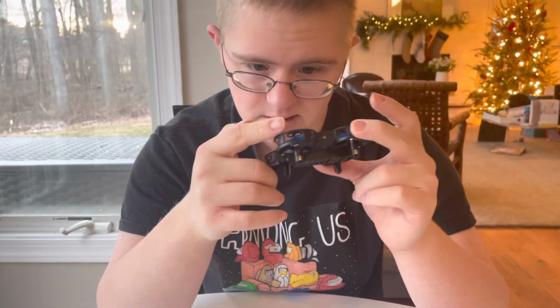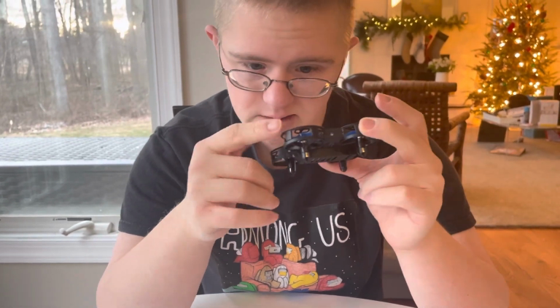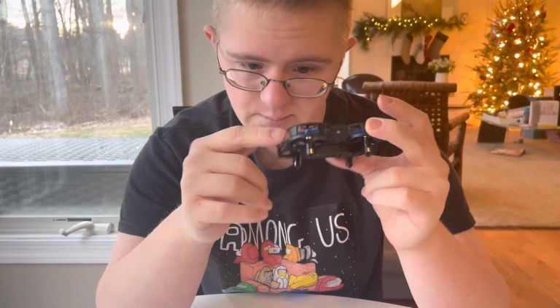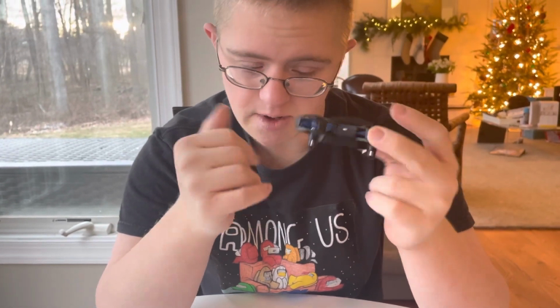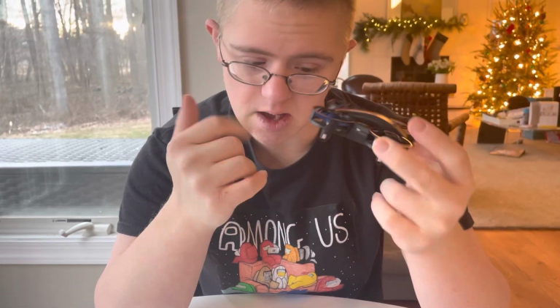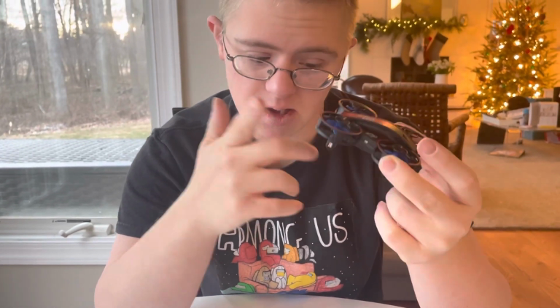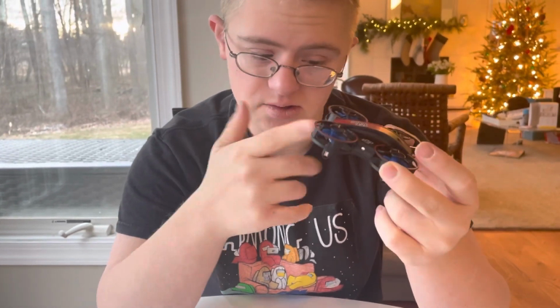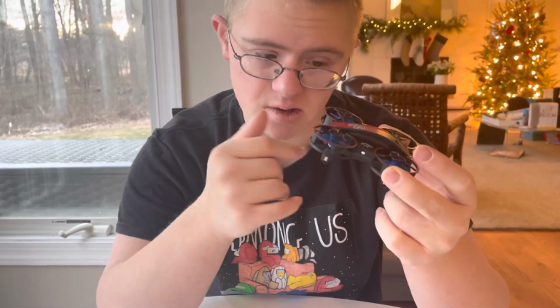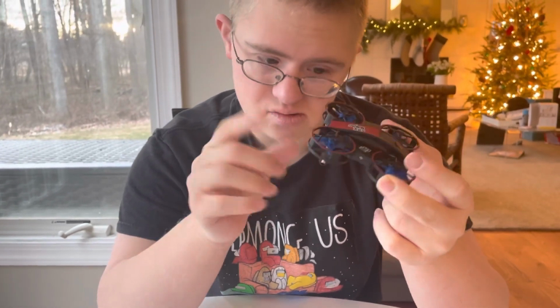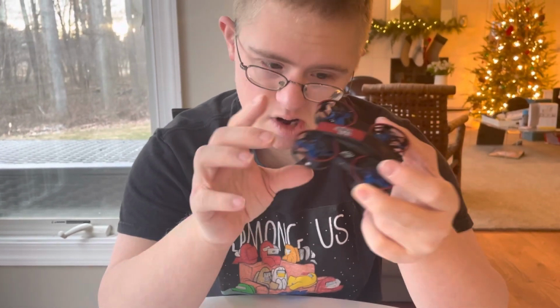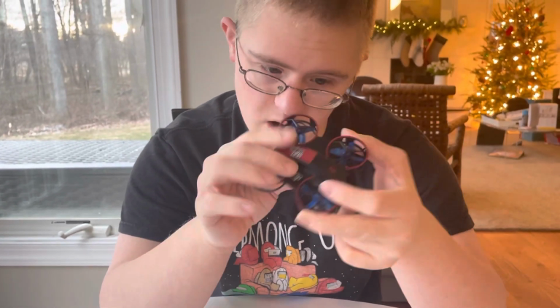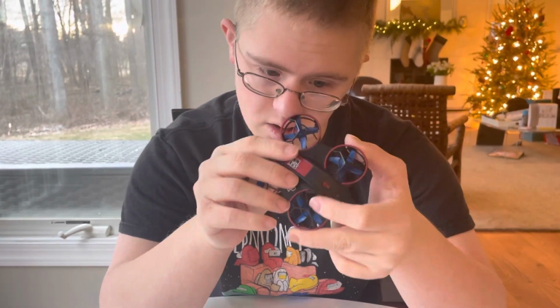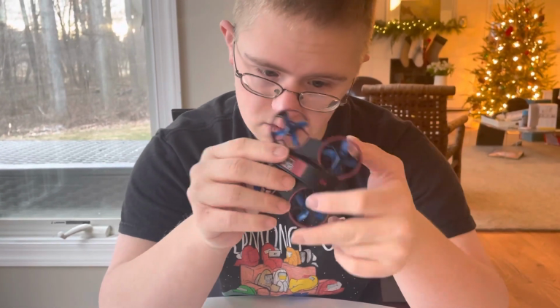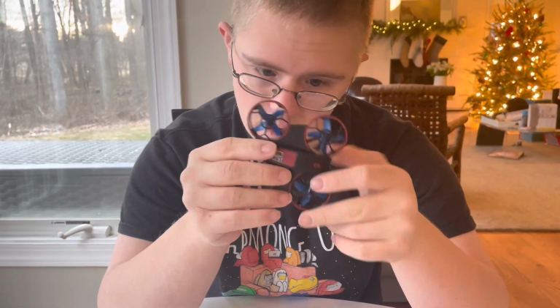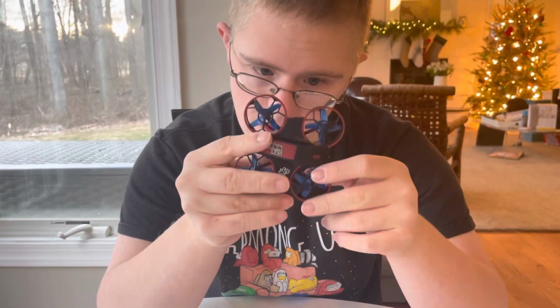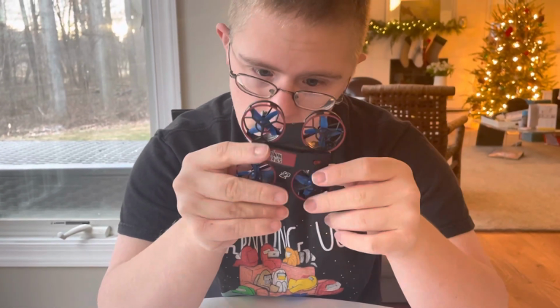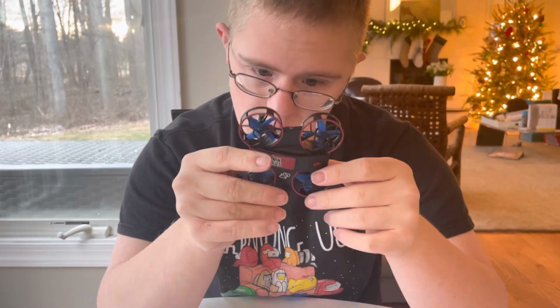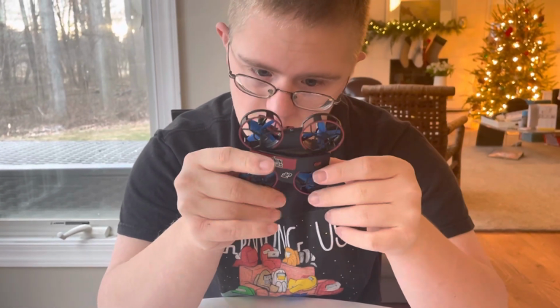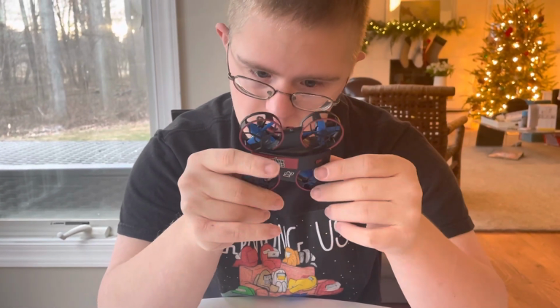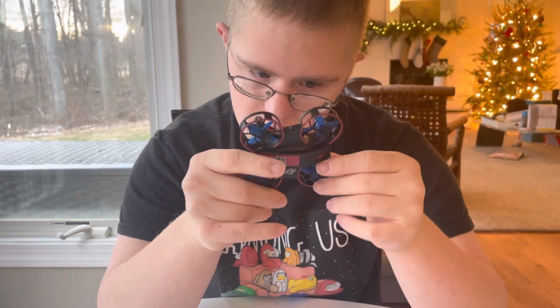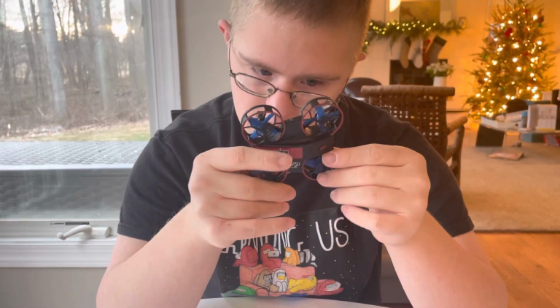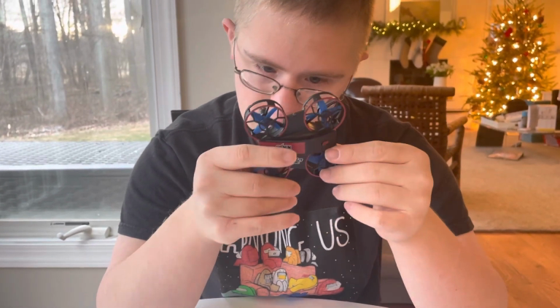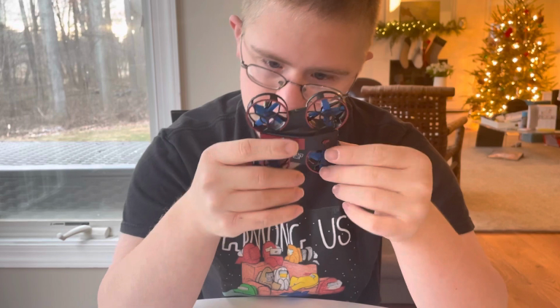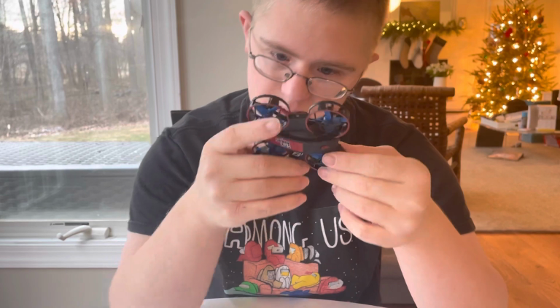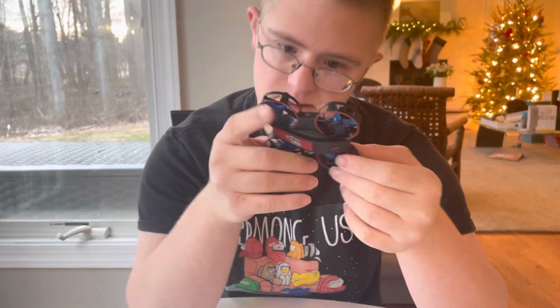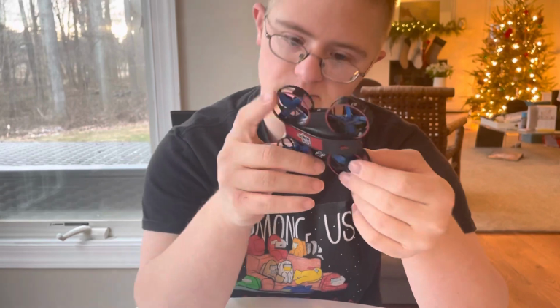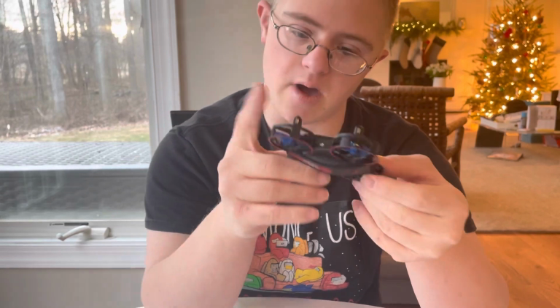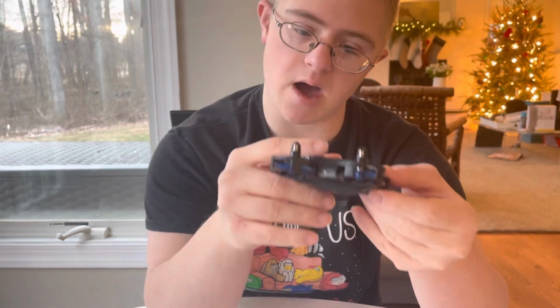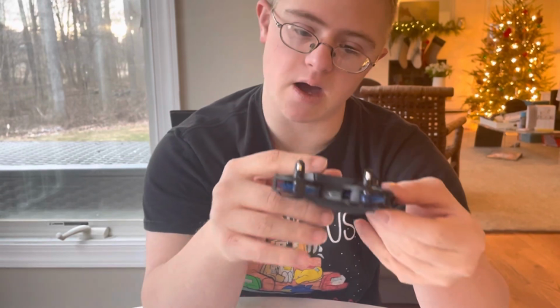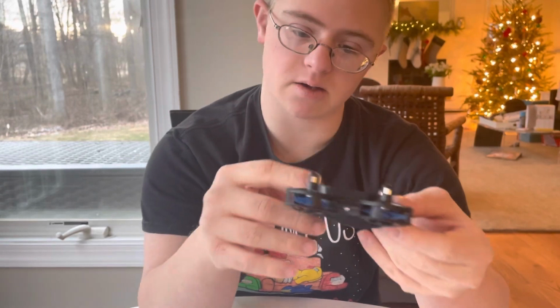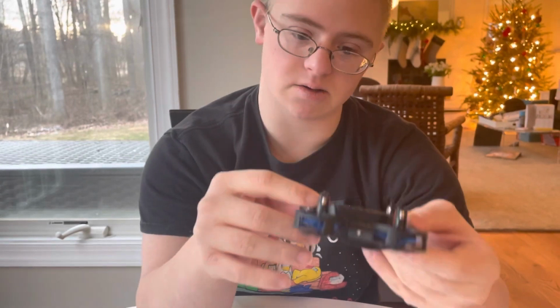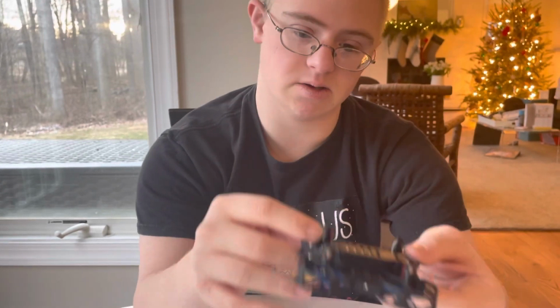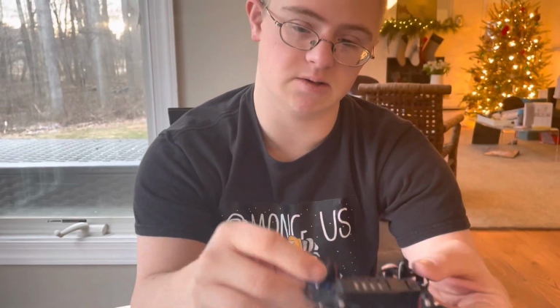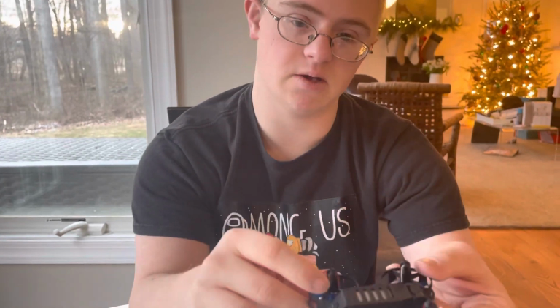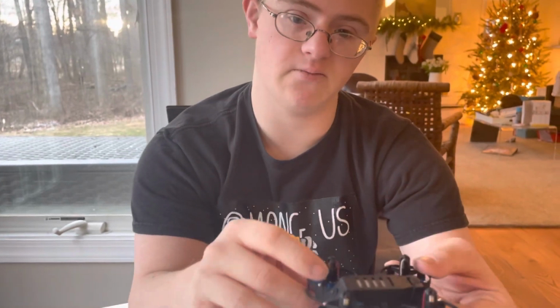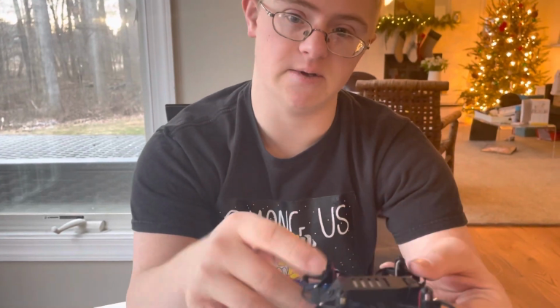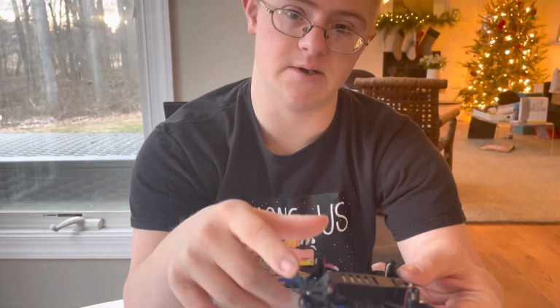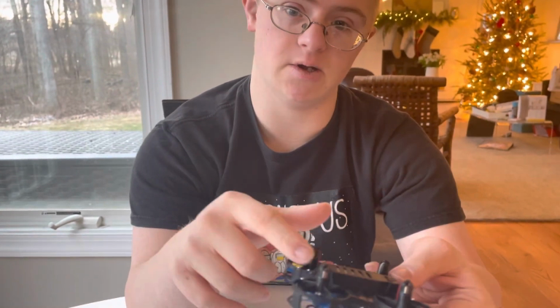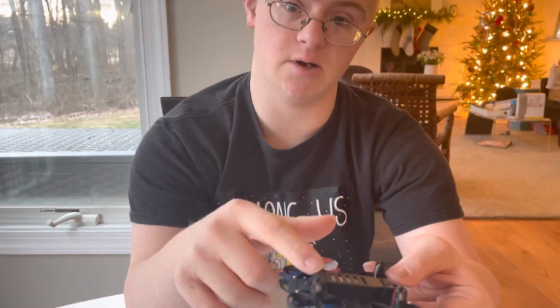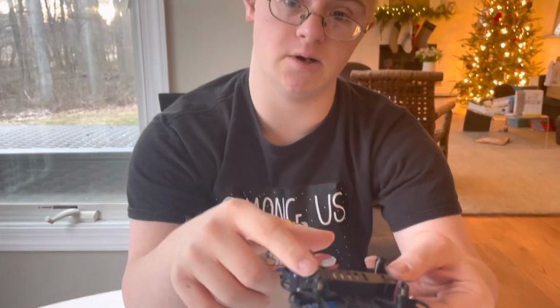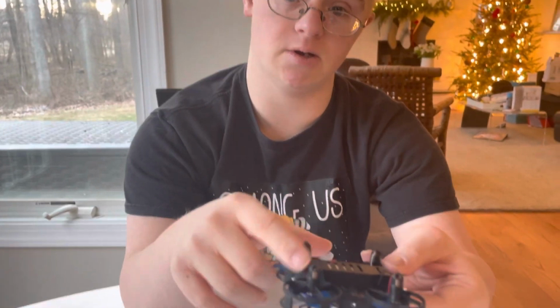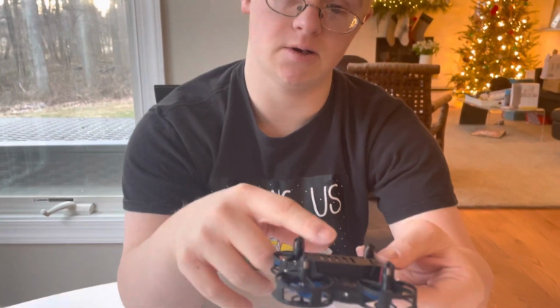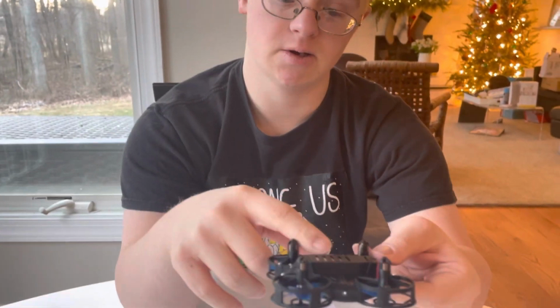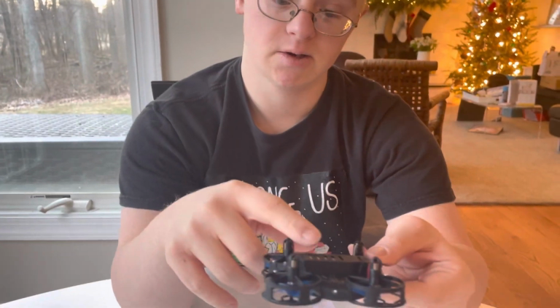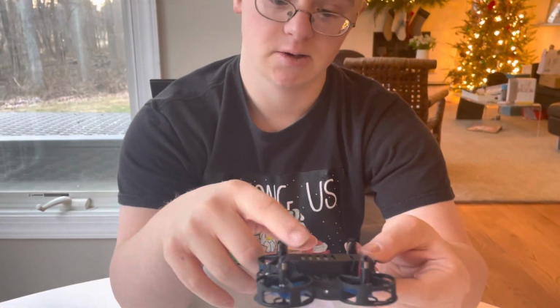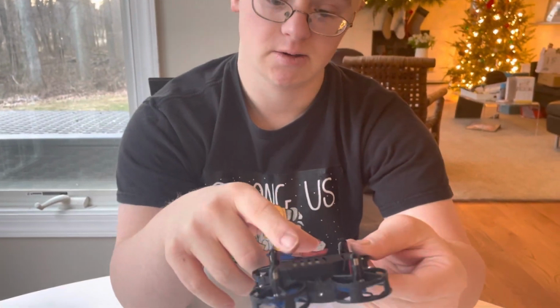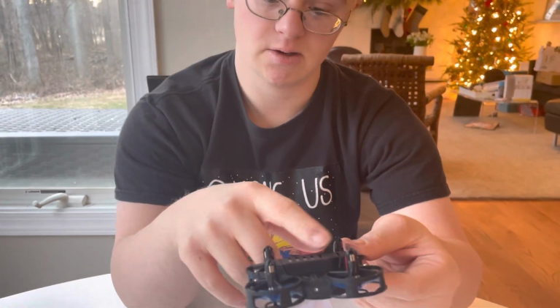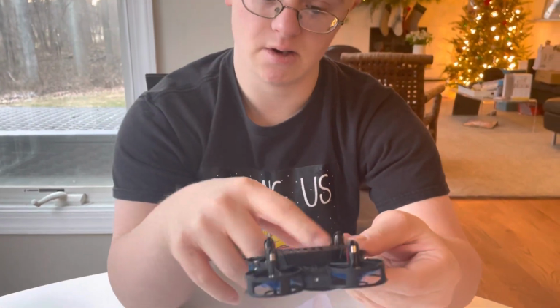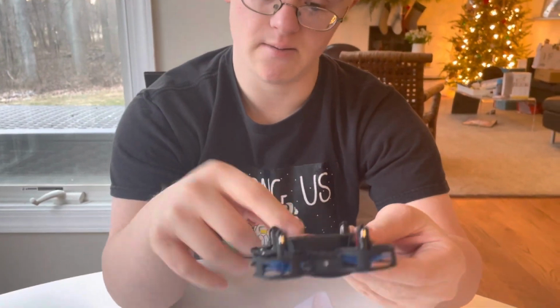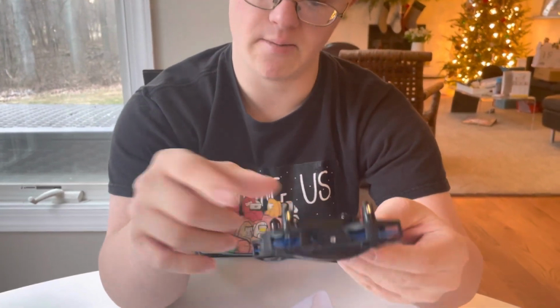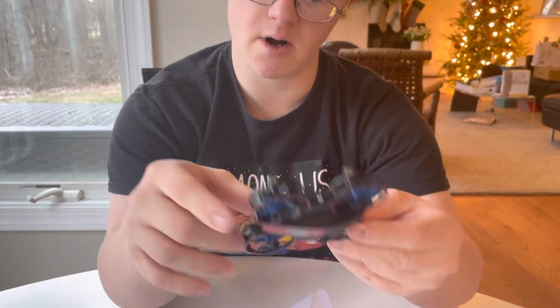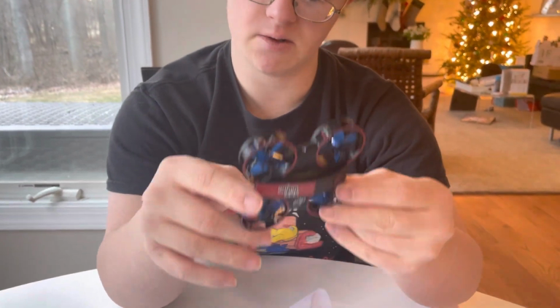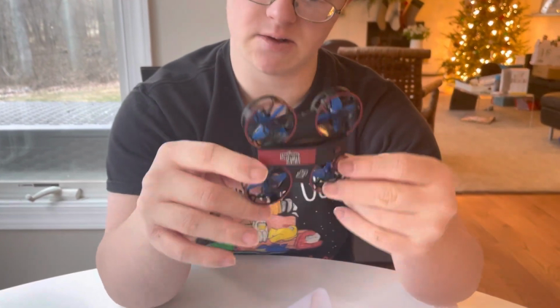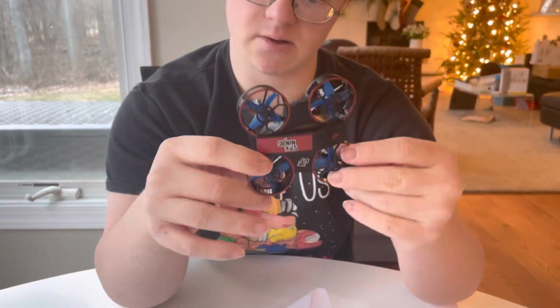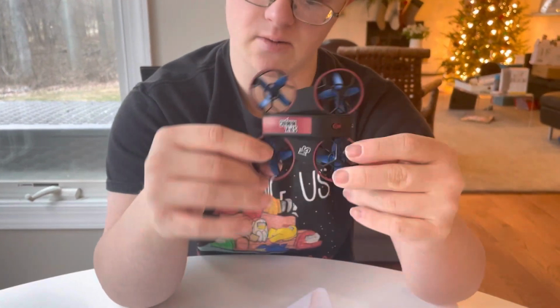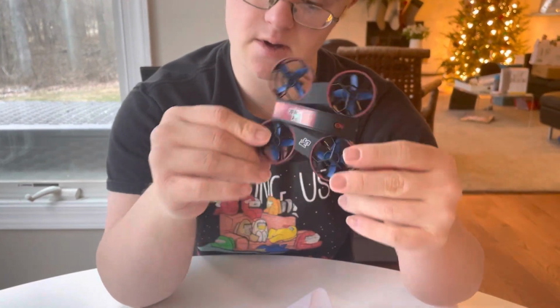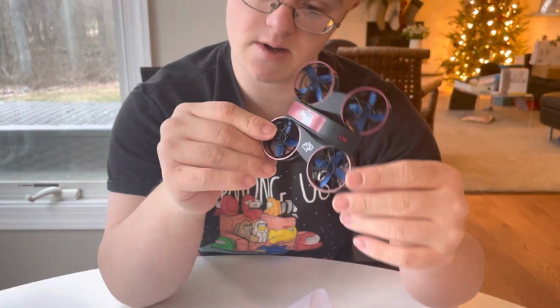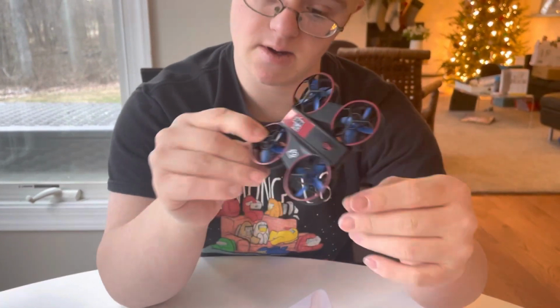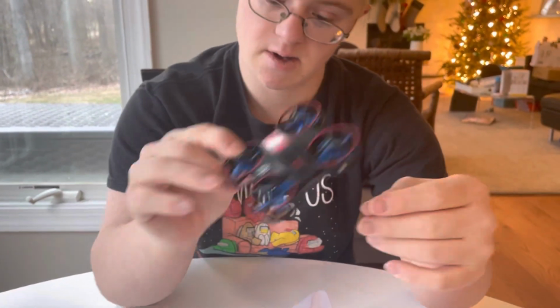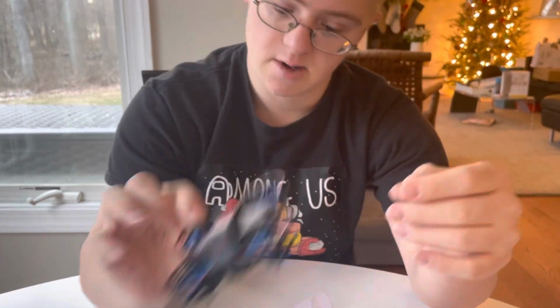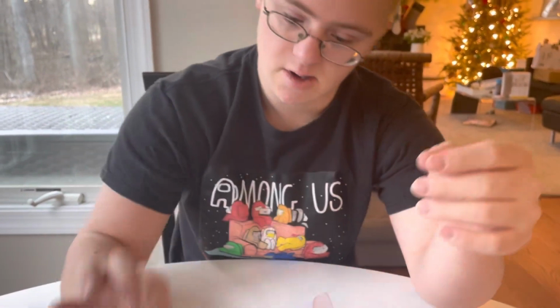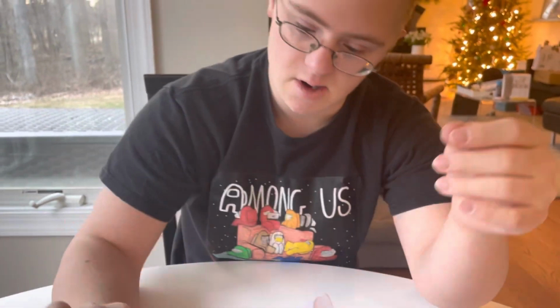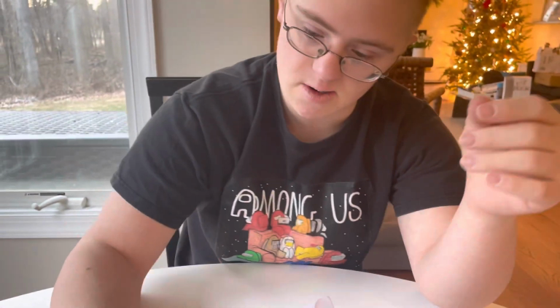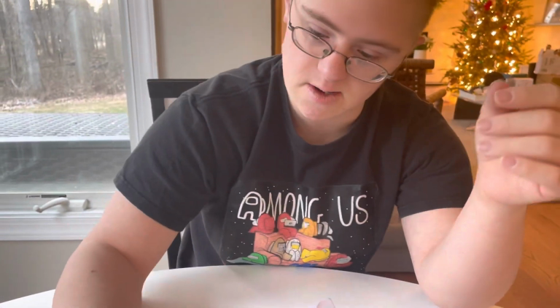This drone spins around a lot. You can see the back of it — there are little parts to it.